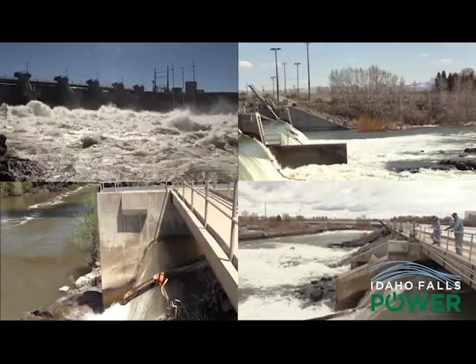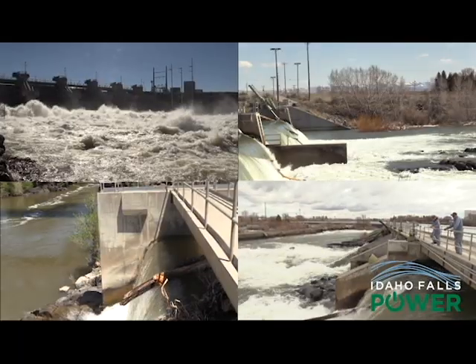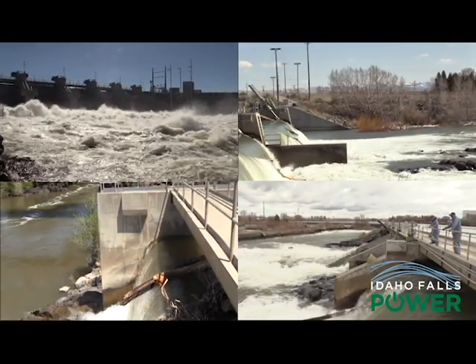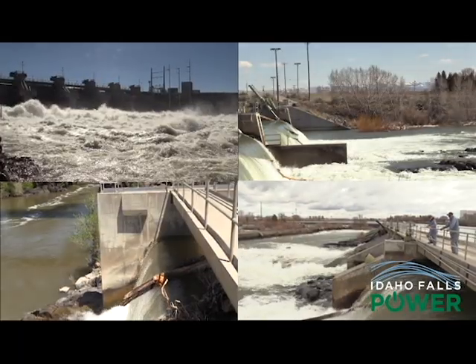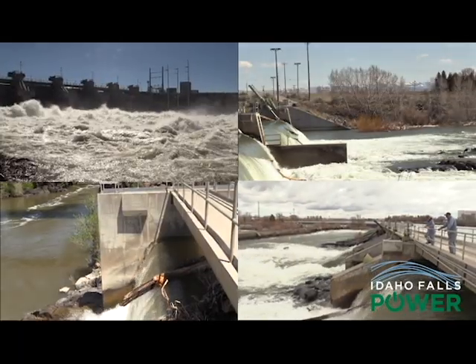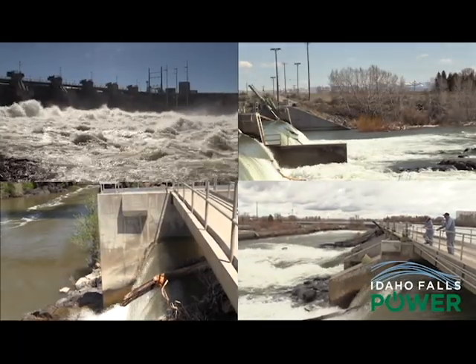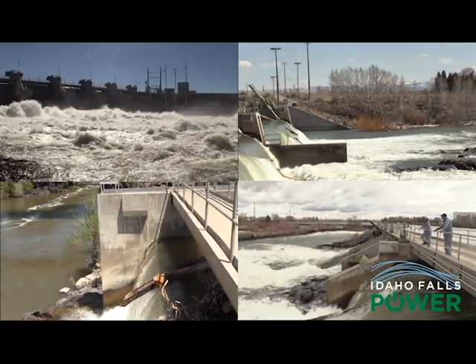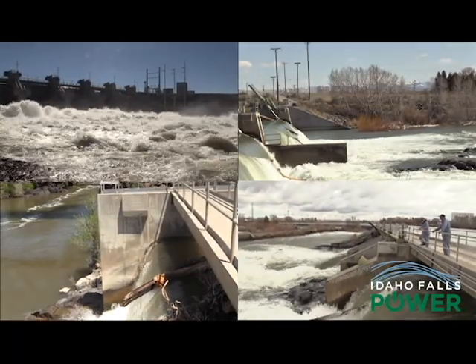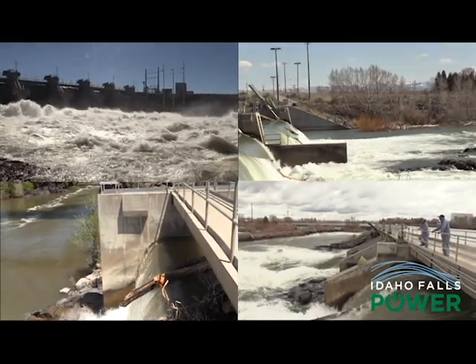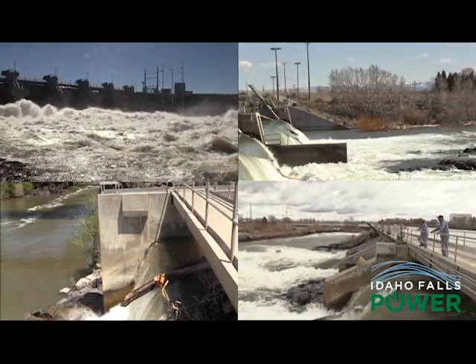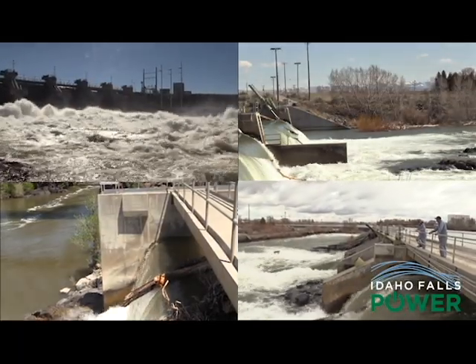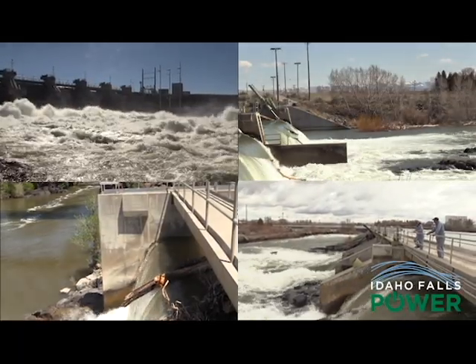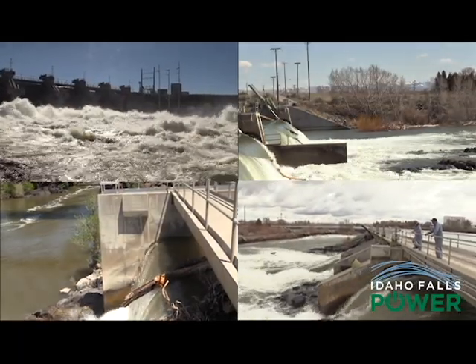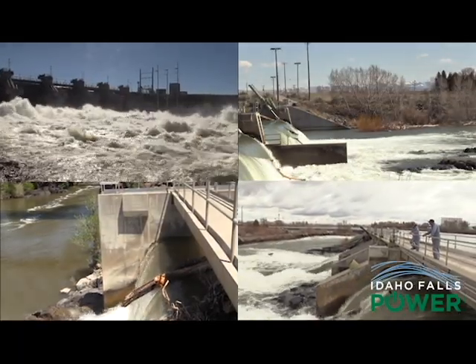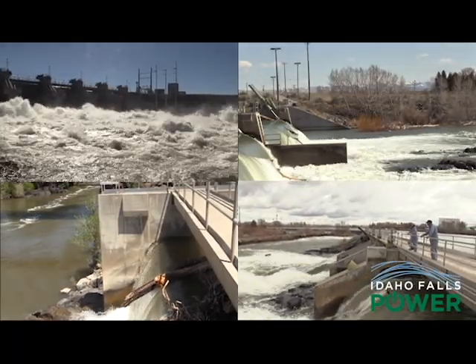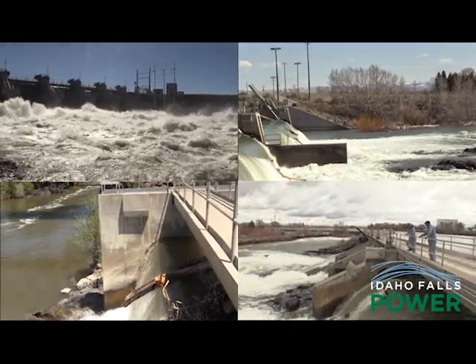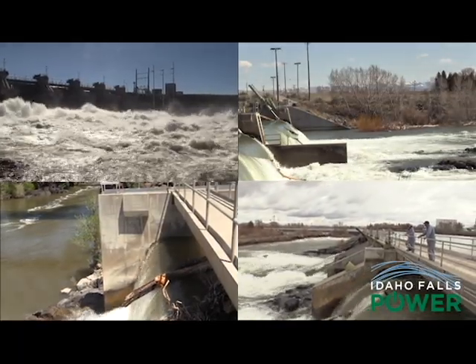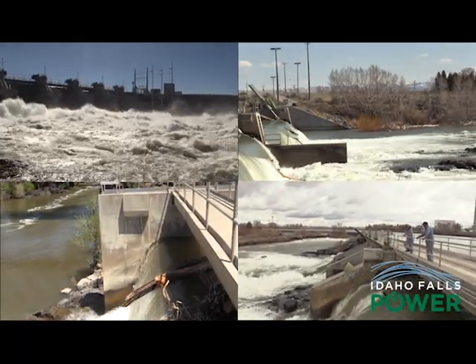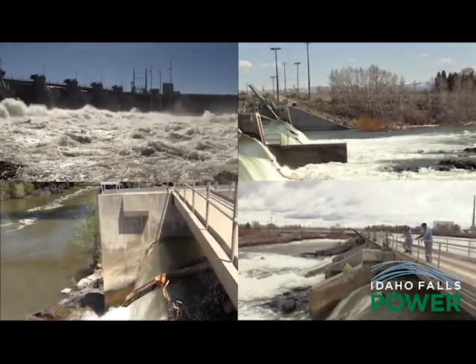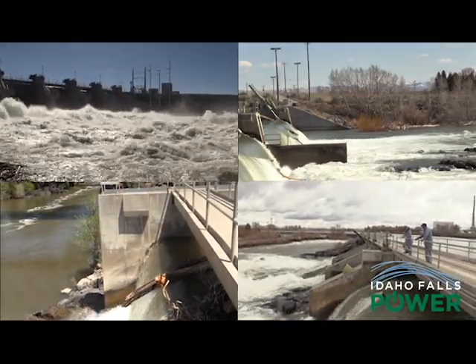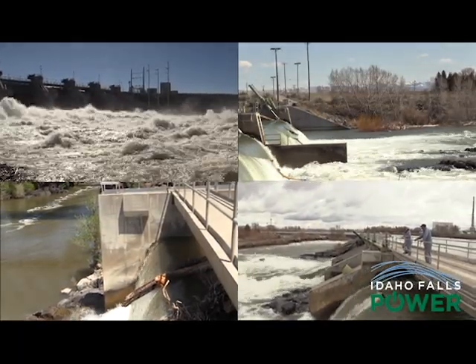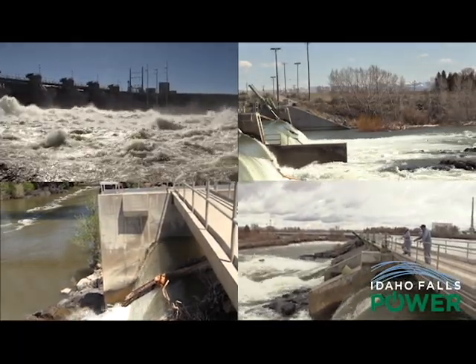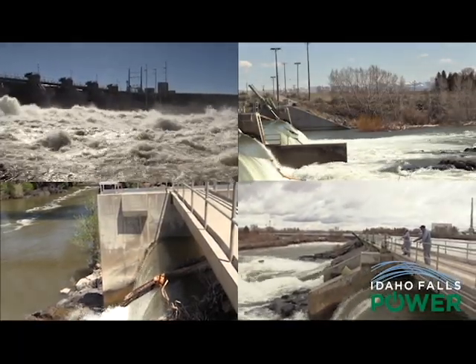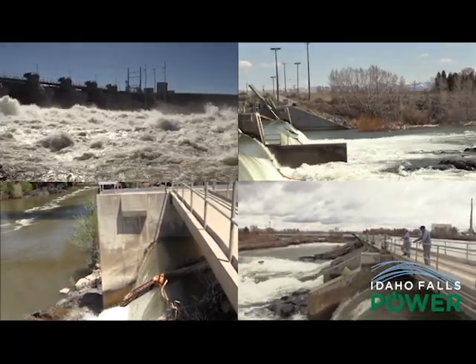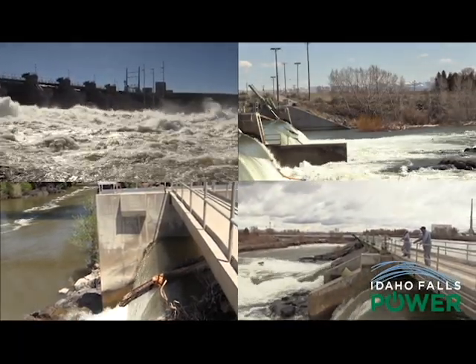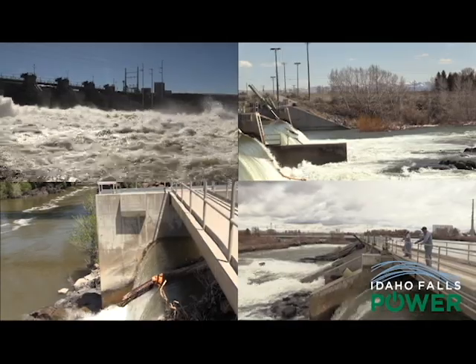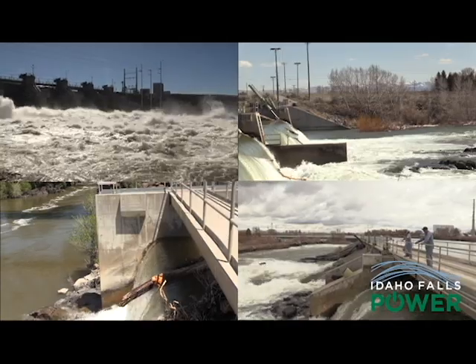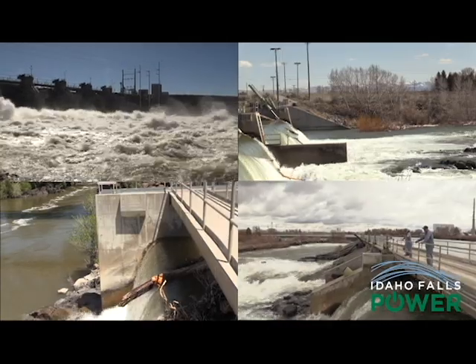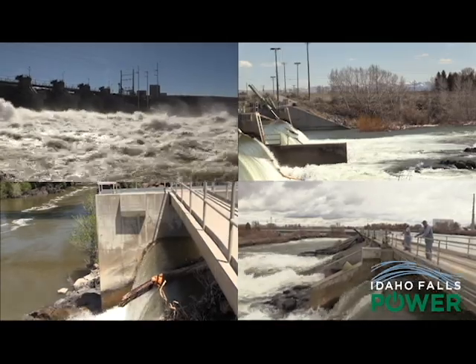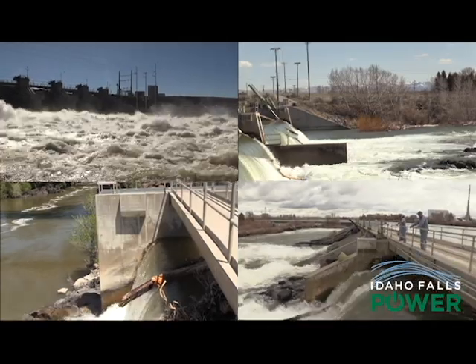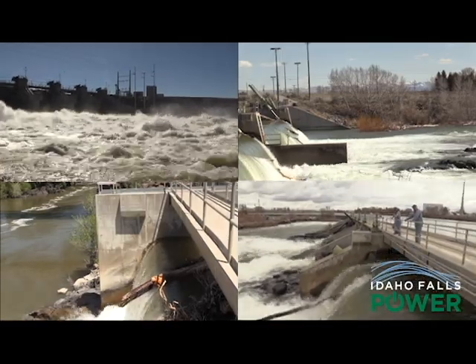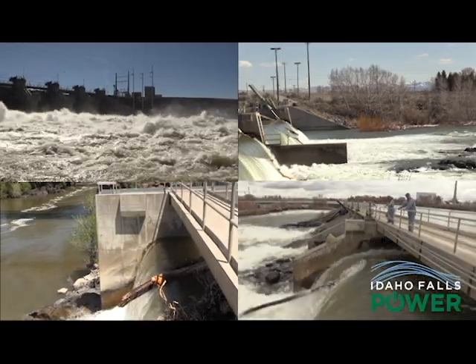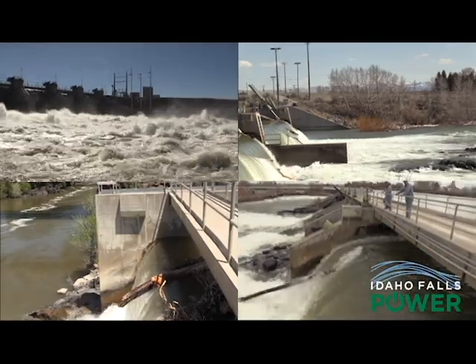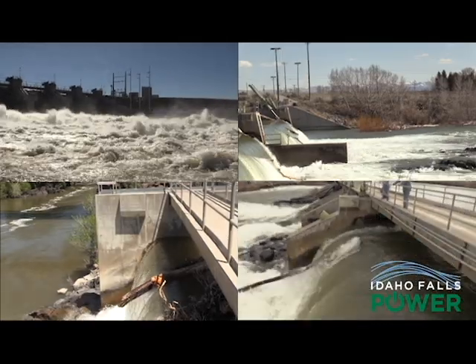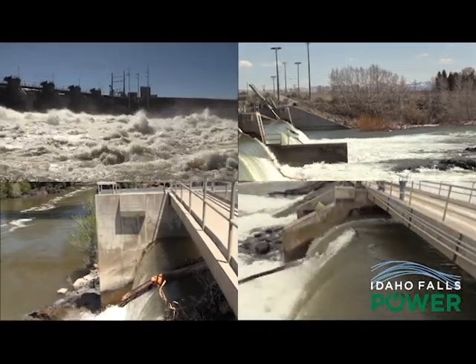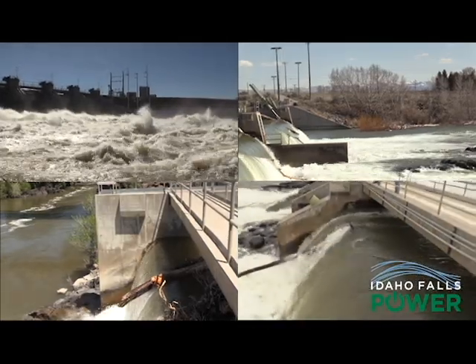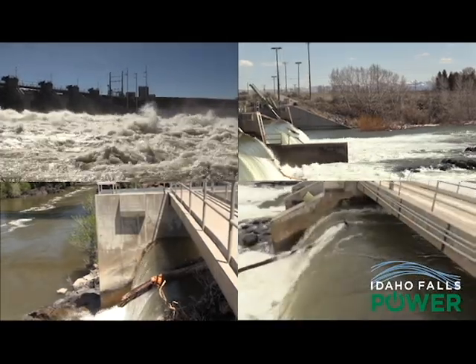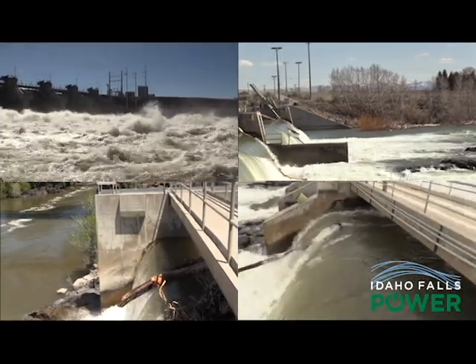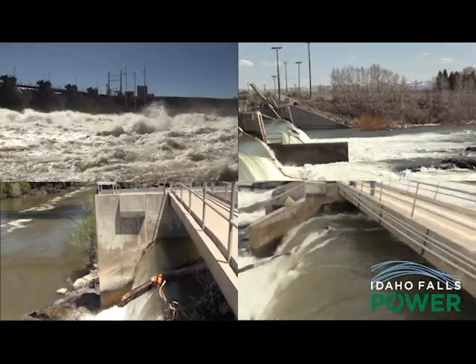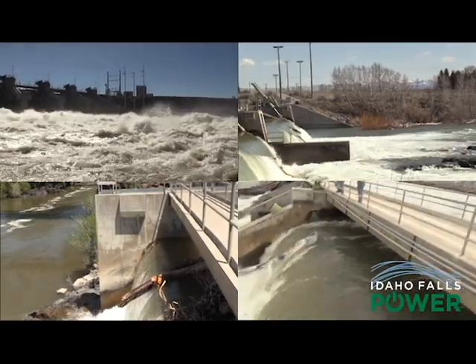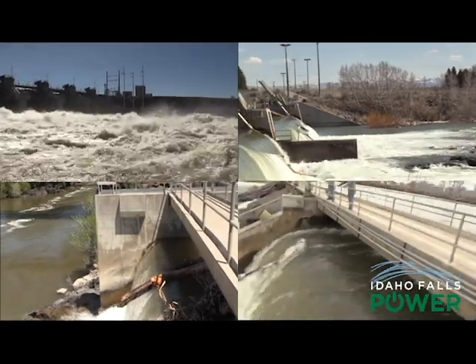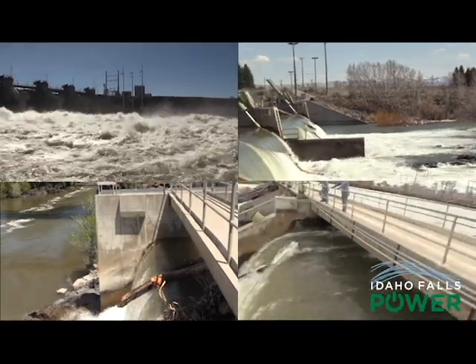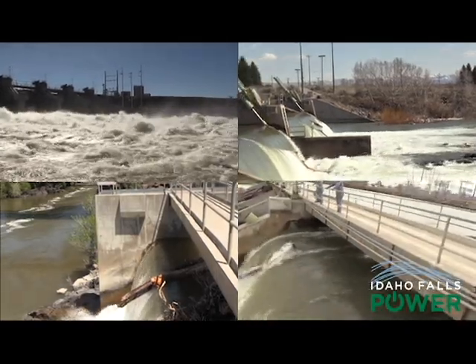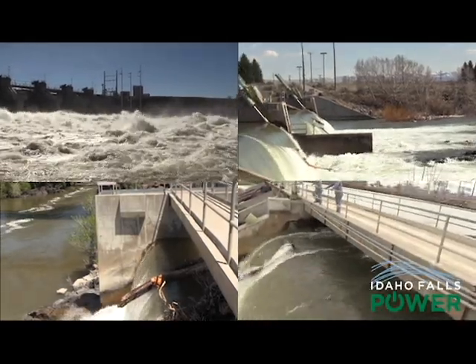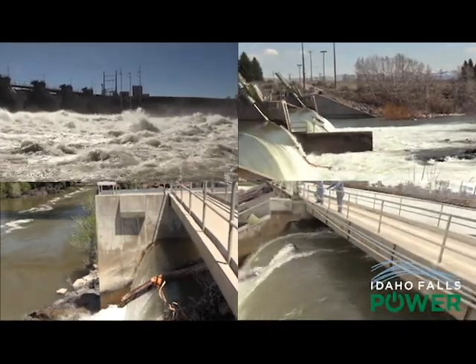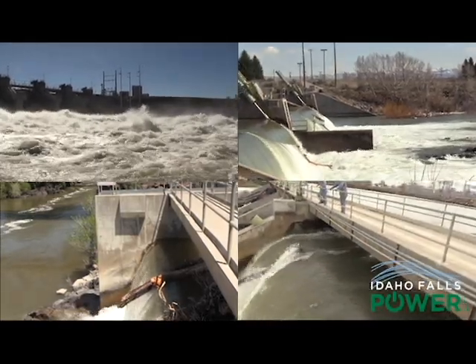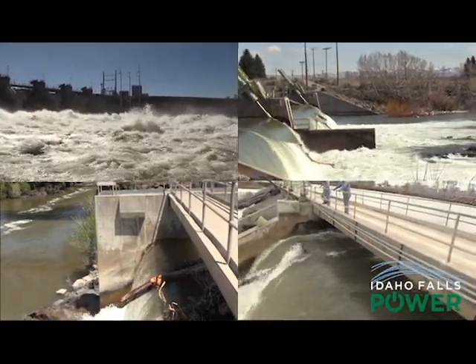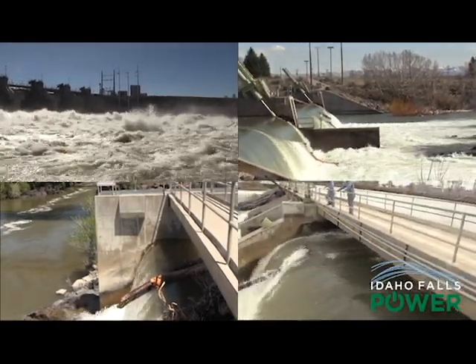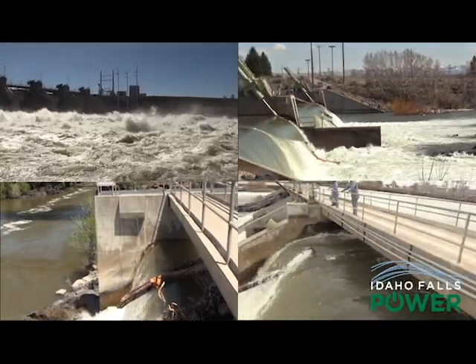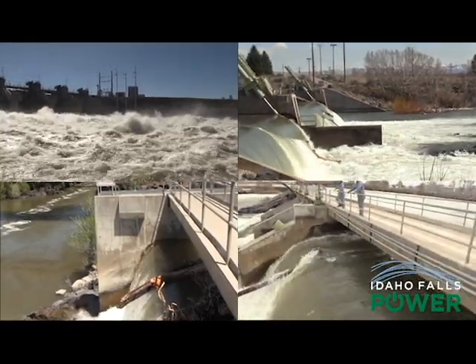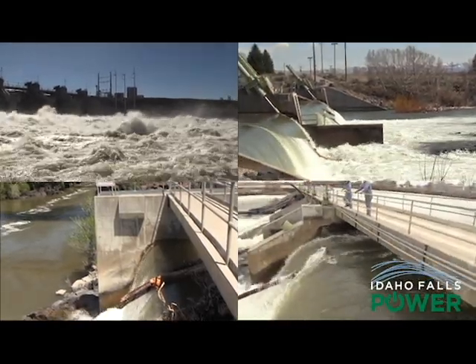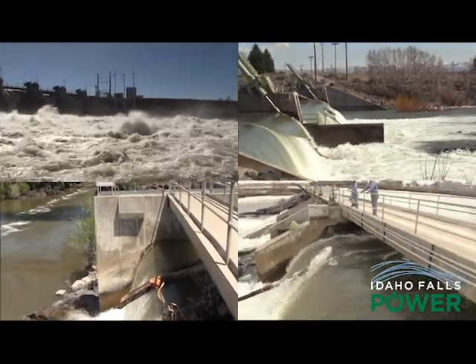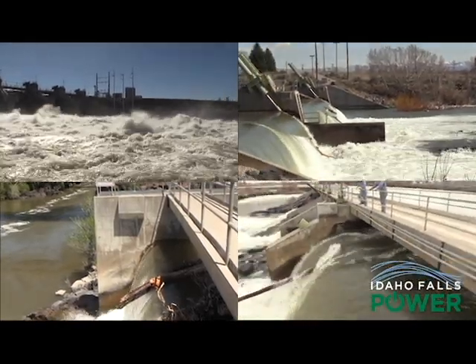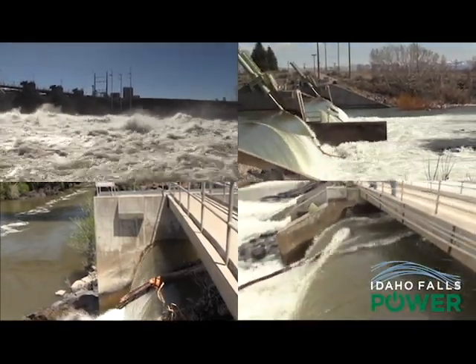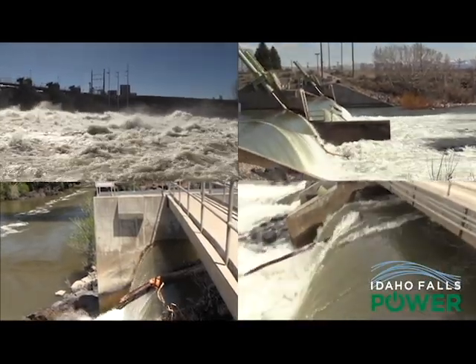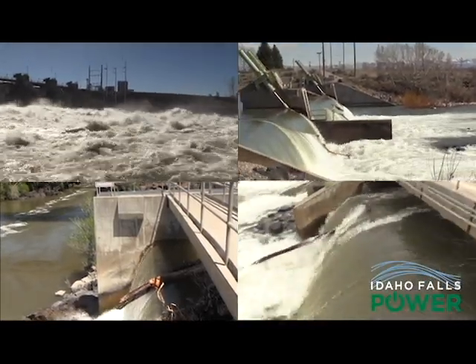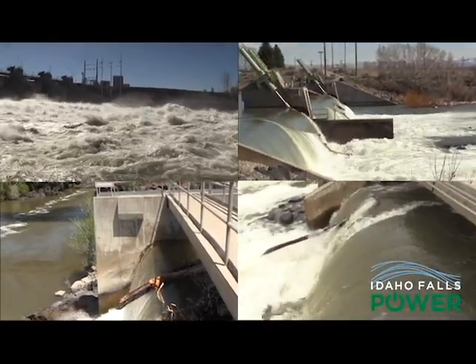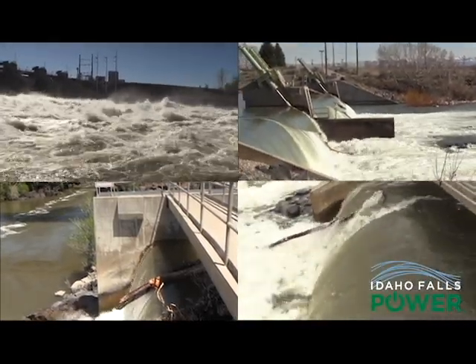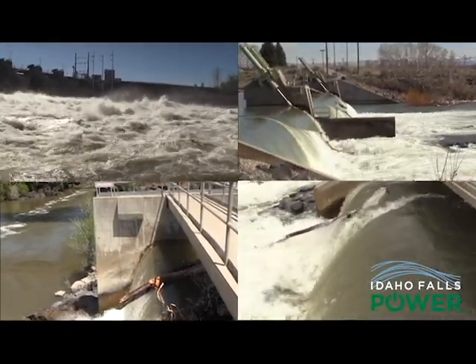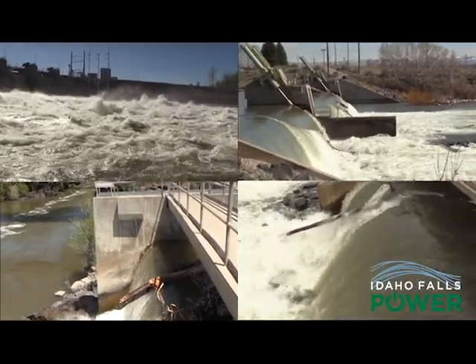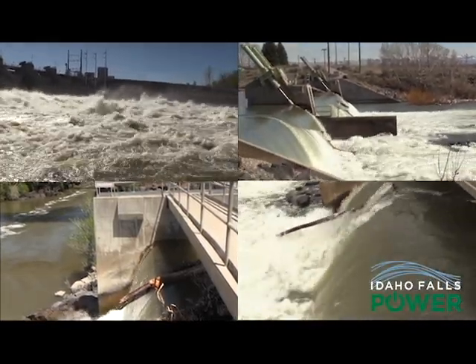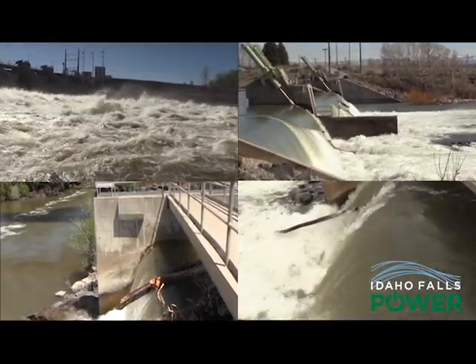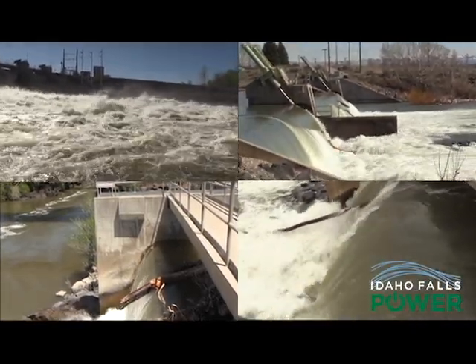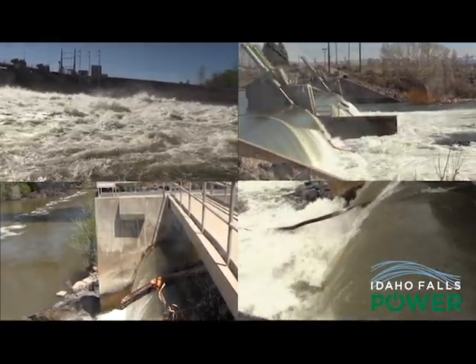Inspections are done daily at each of the hydropower plants and take about an hour to finish the entire checklist to ensure everything is working properly and efficiently.